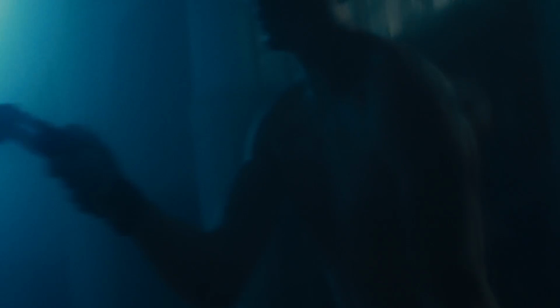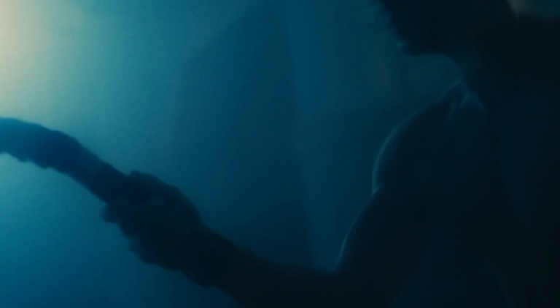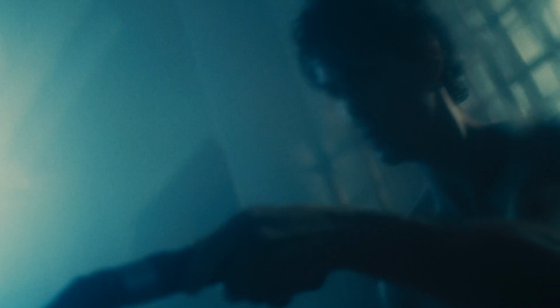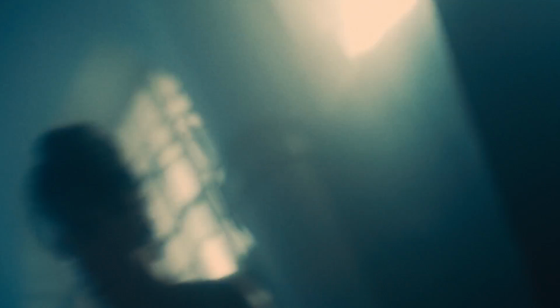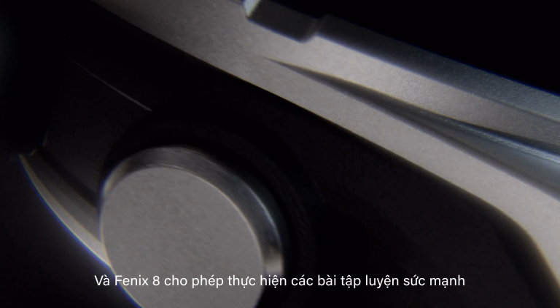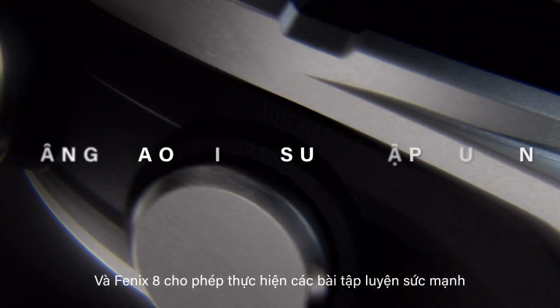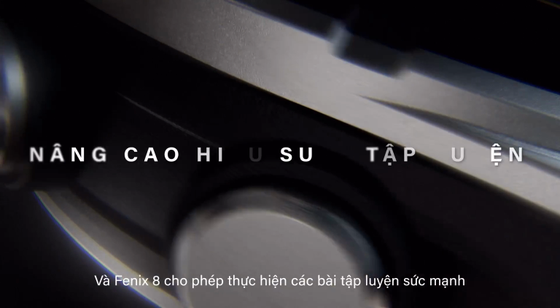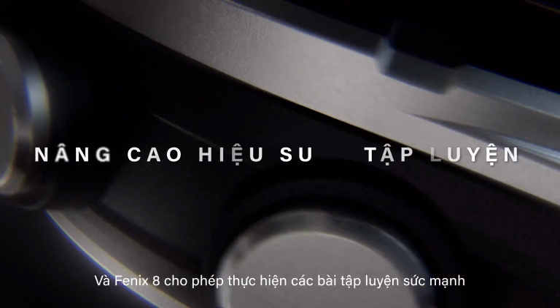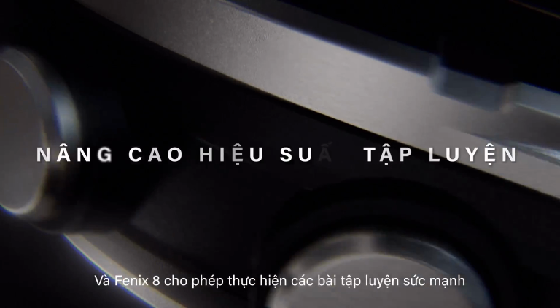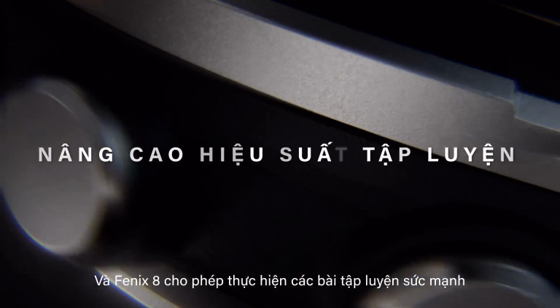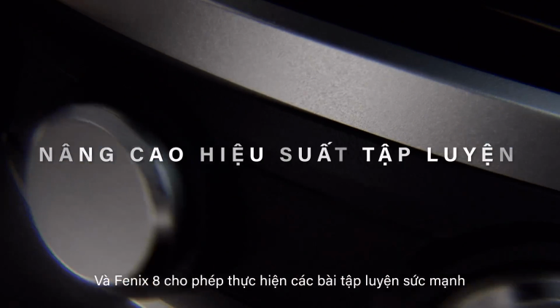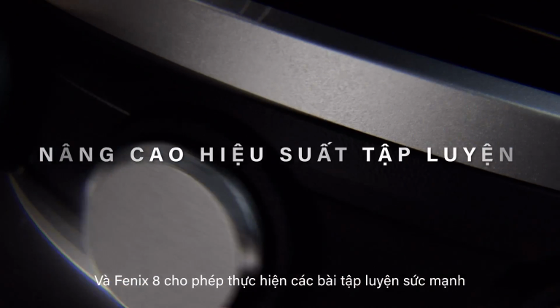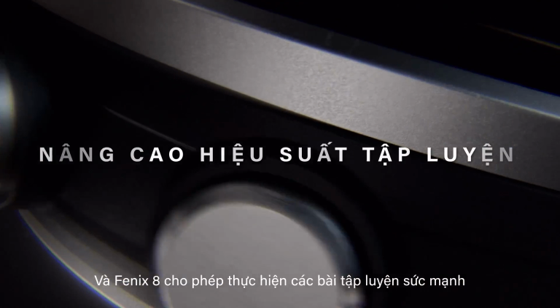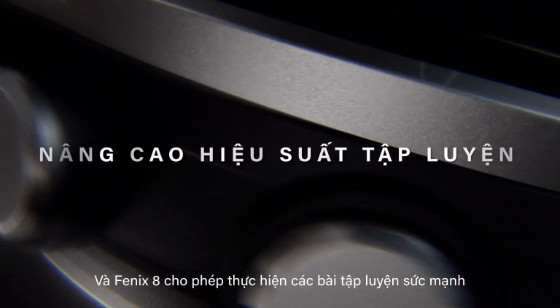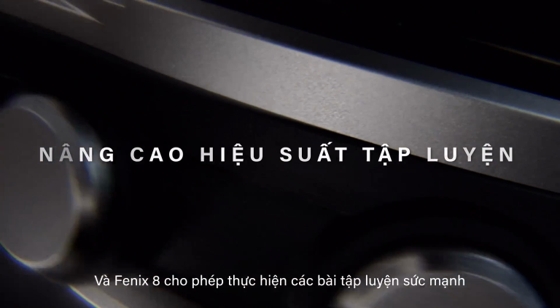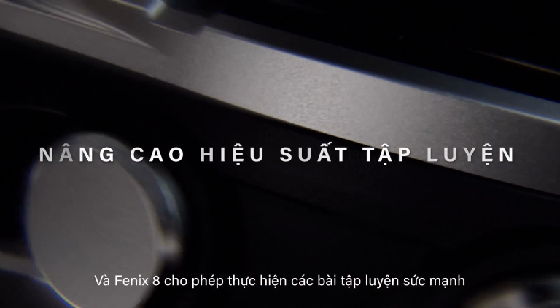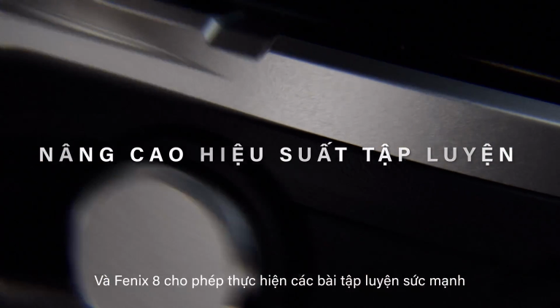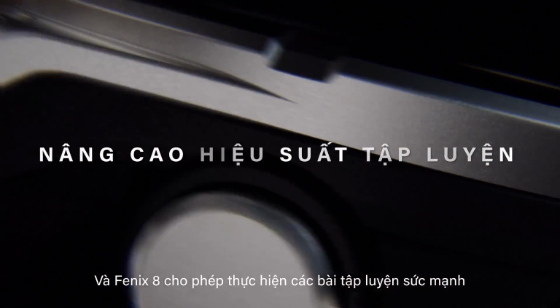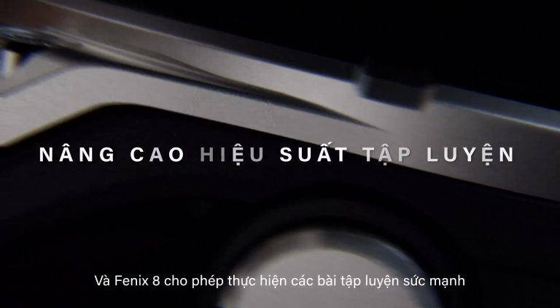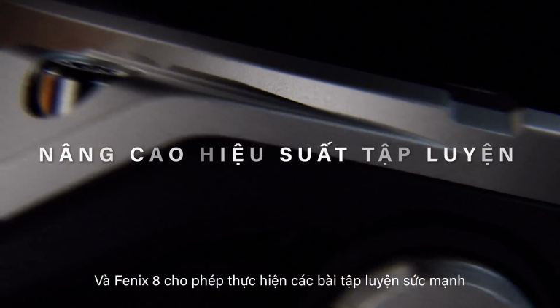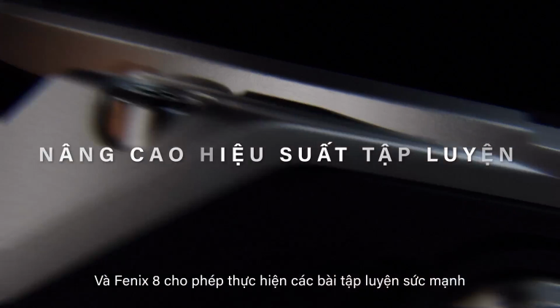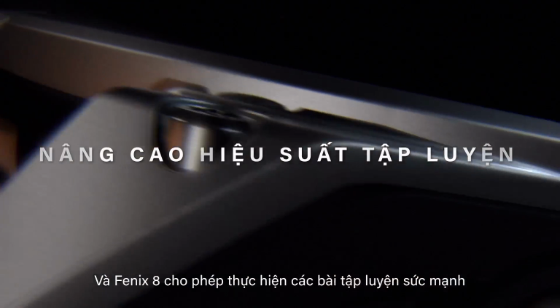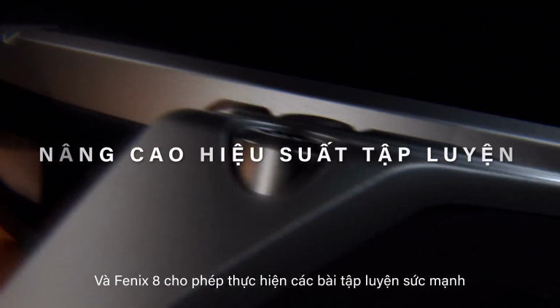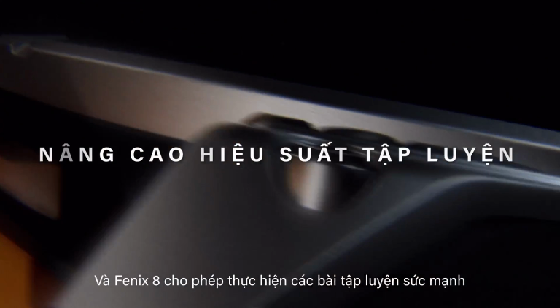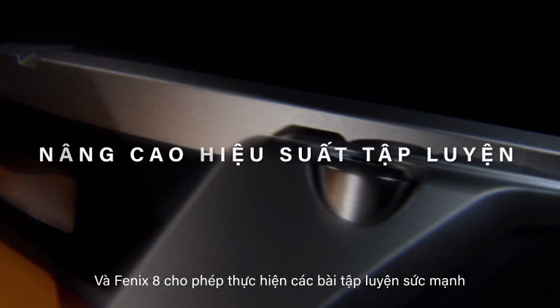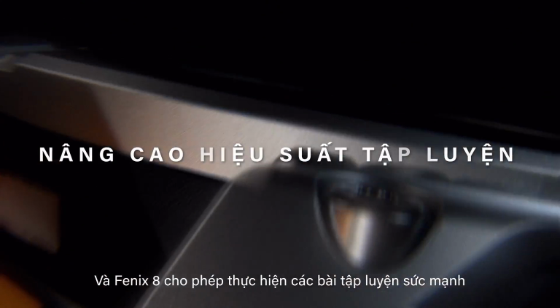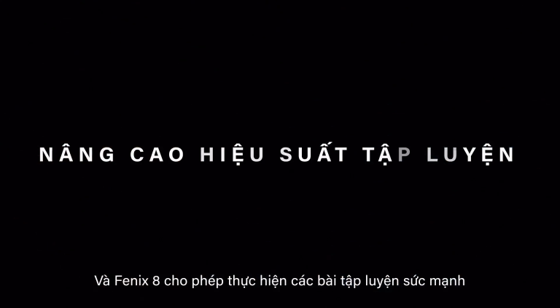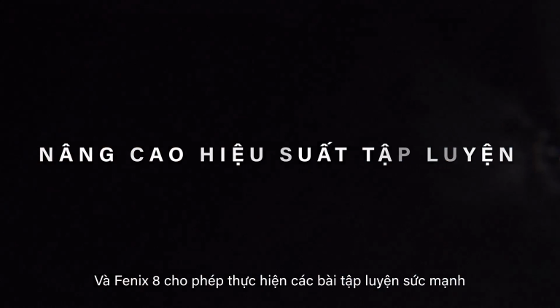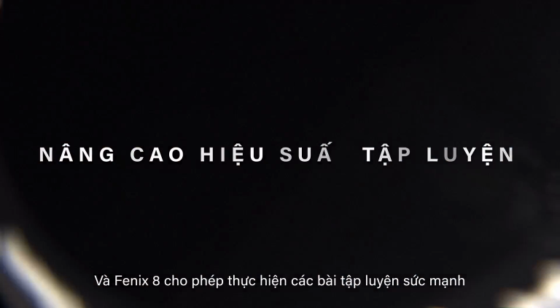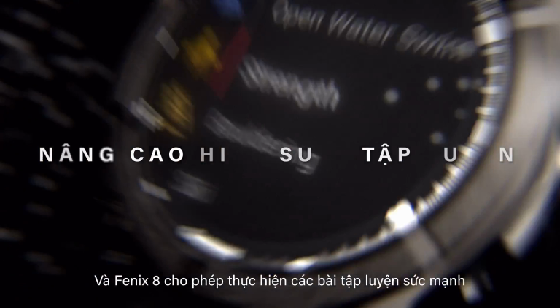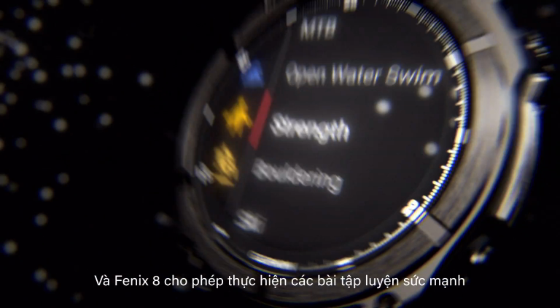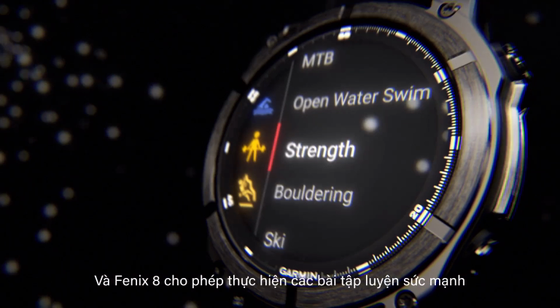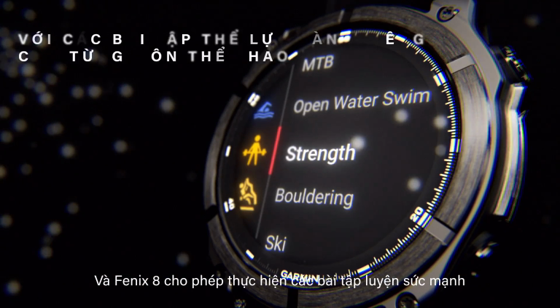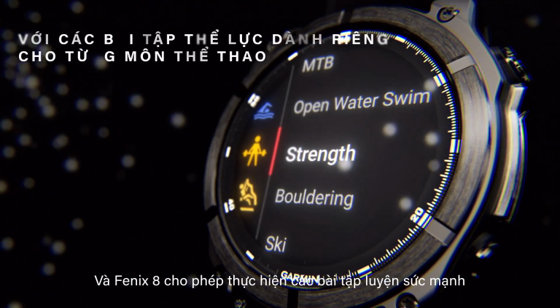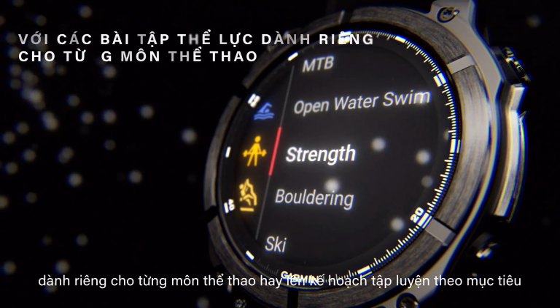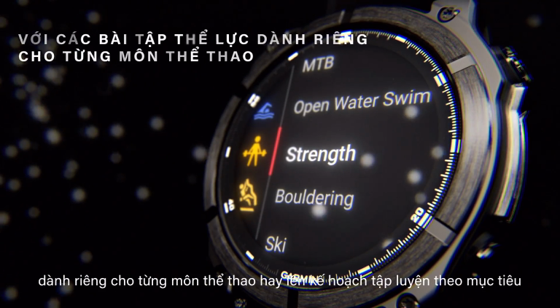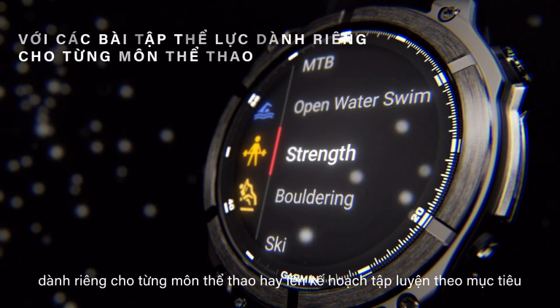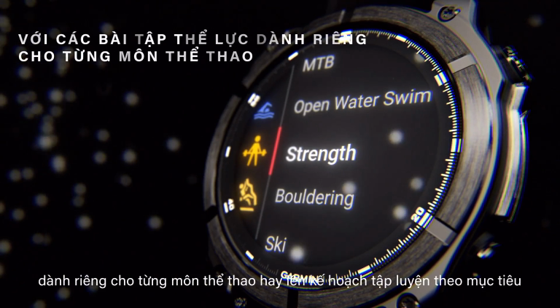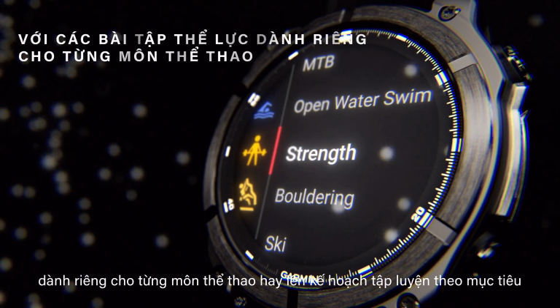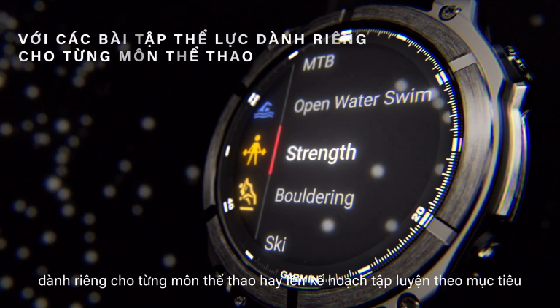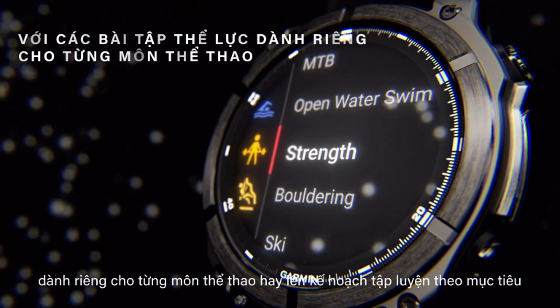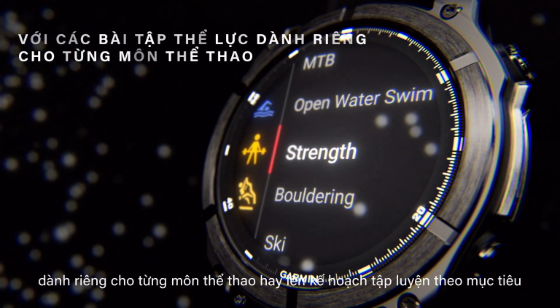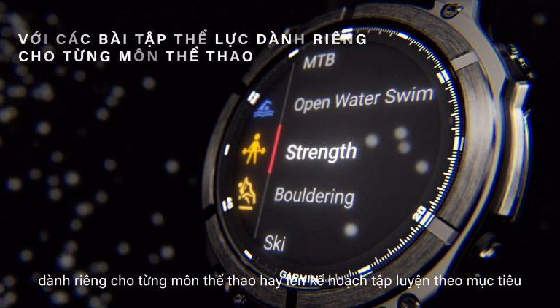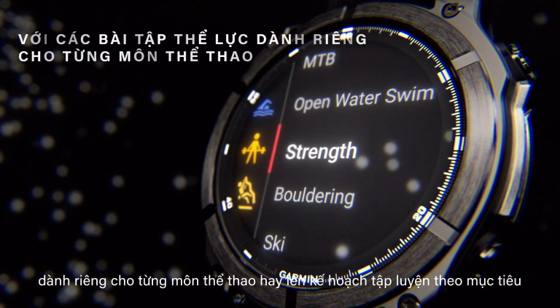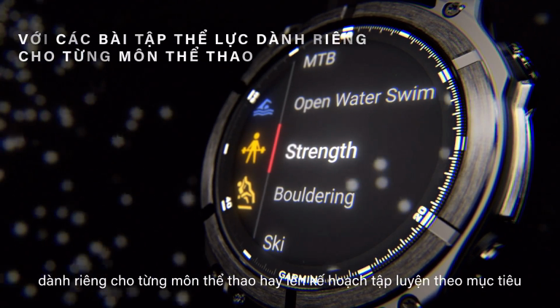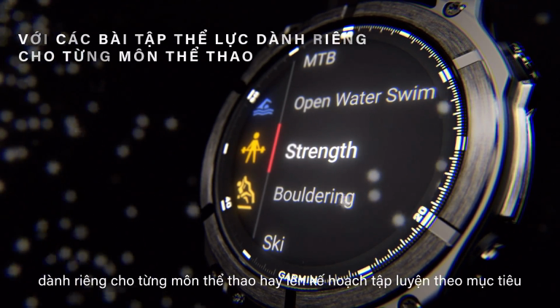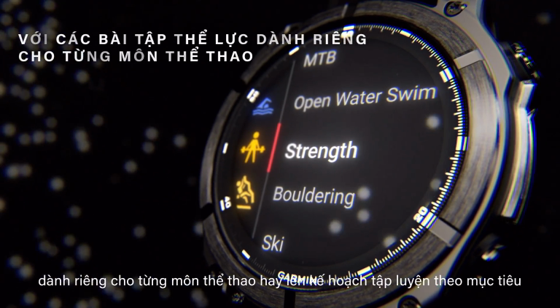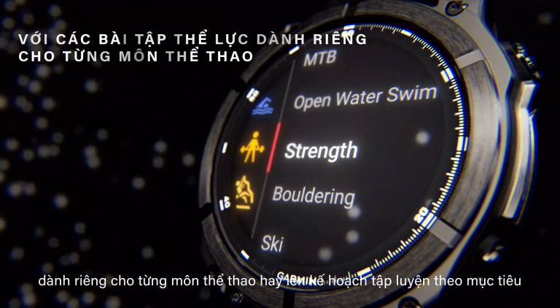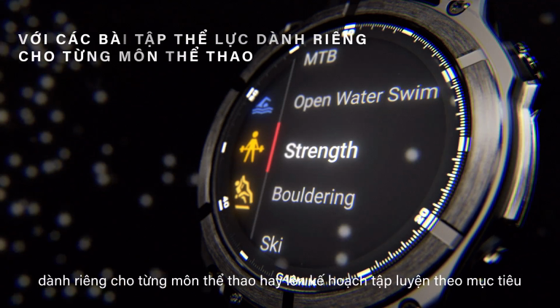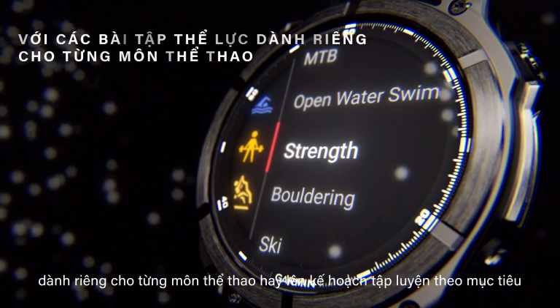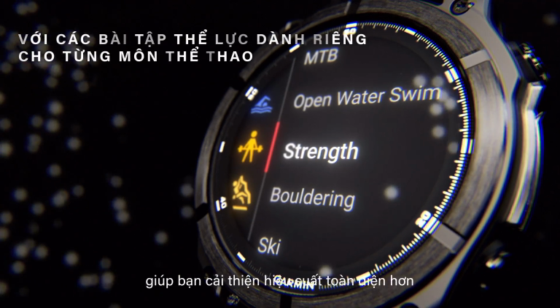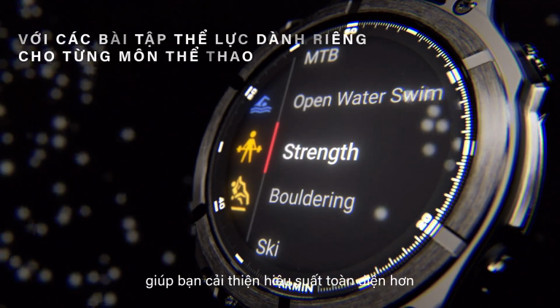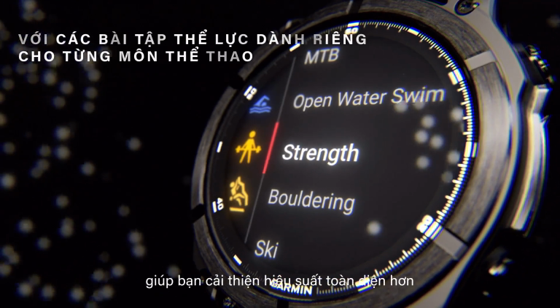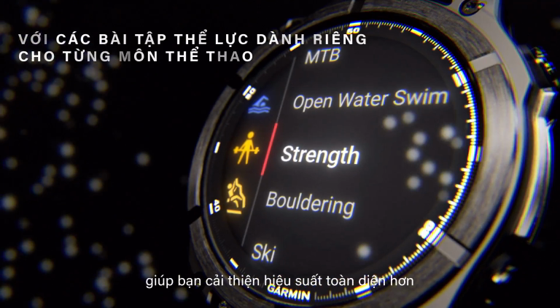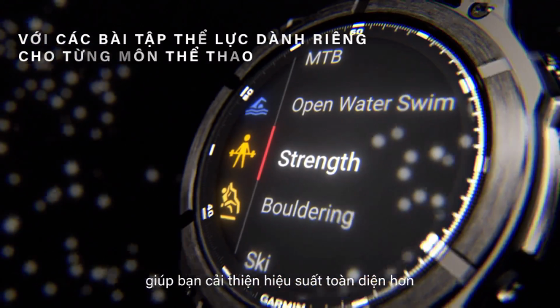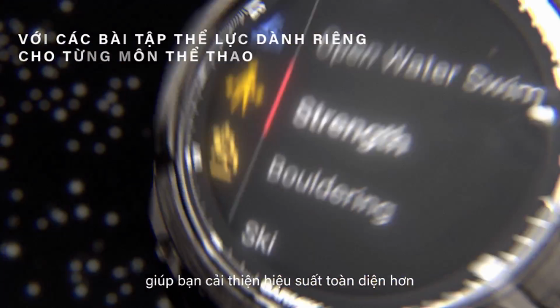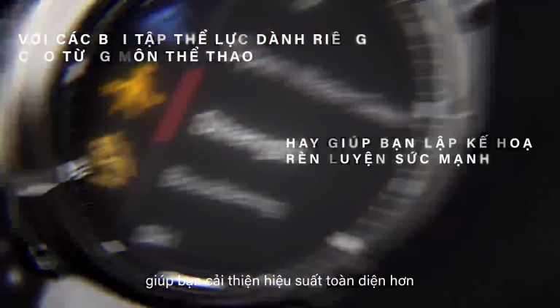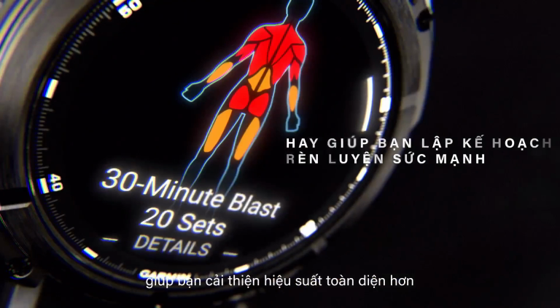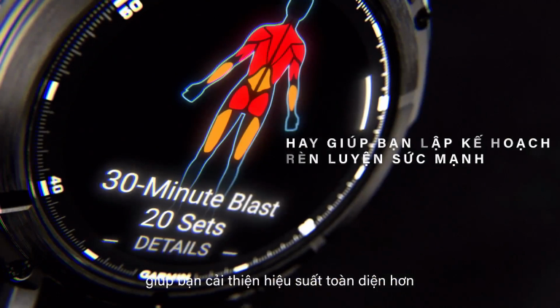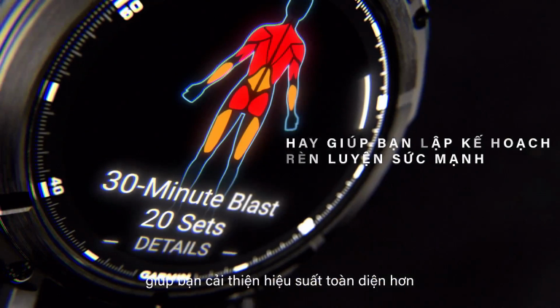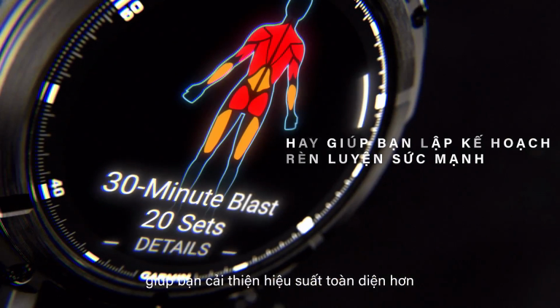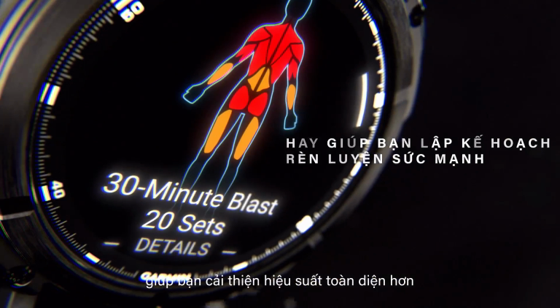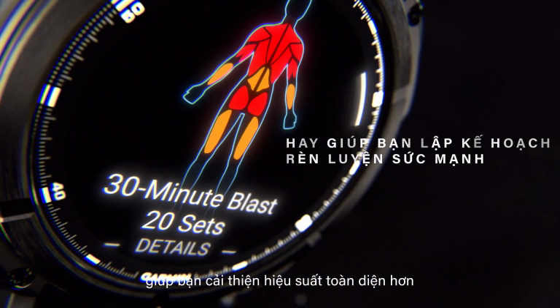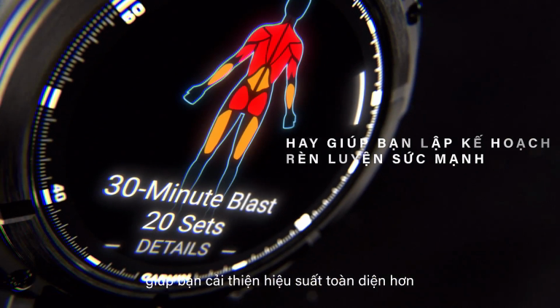Fenix 8 allows for sport-specific strength workouts, providing incredible training to help improve performance.